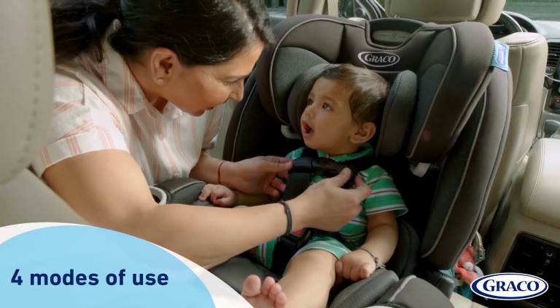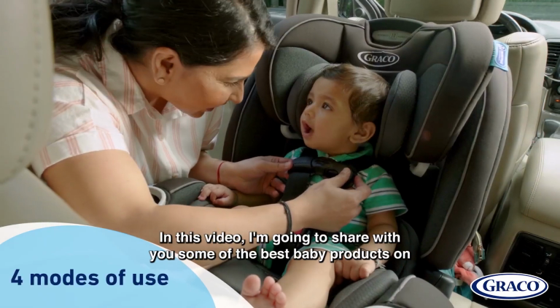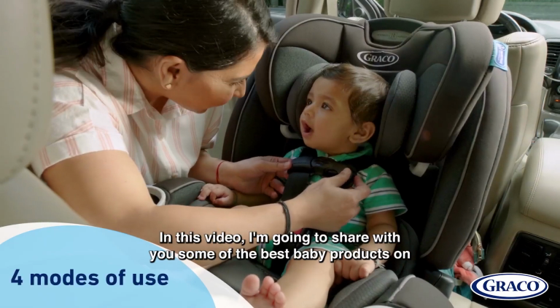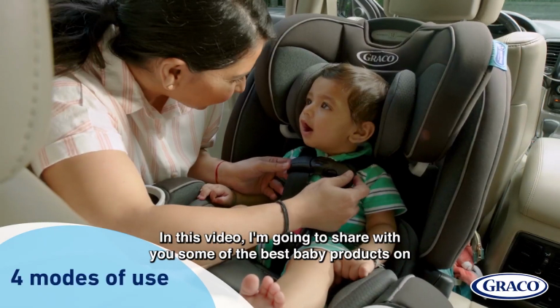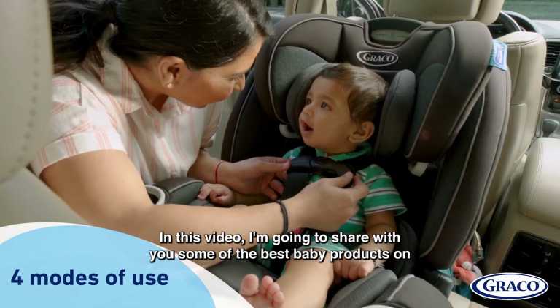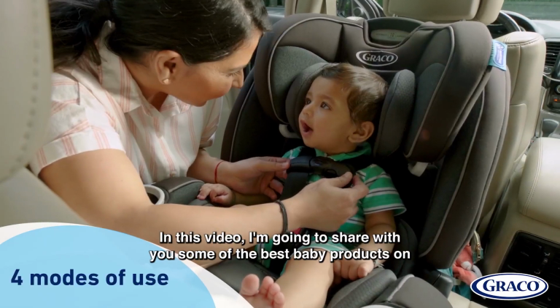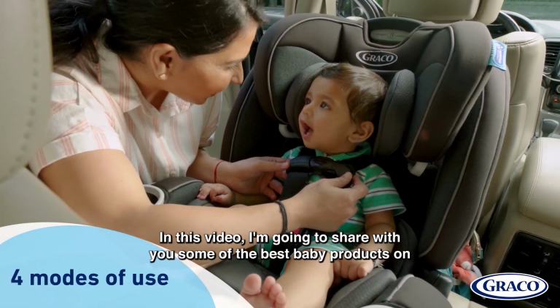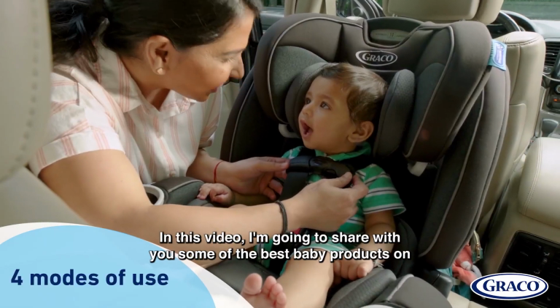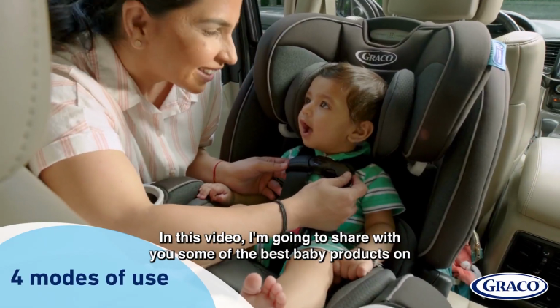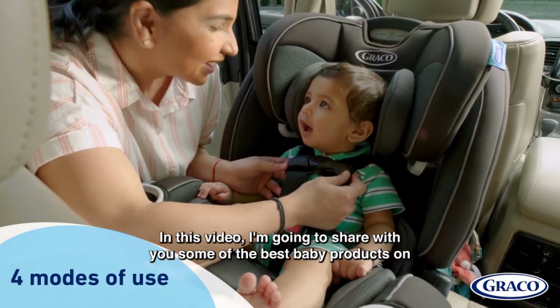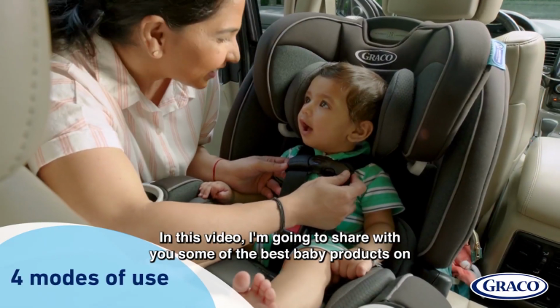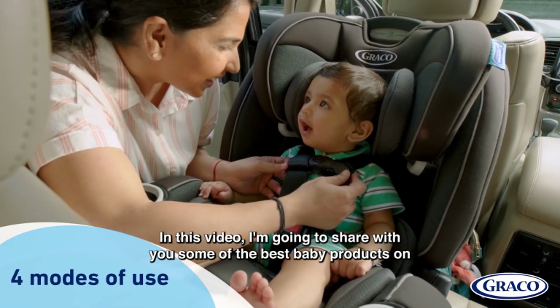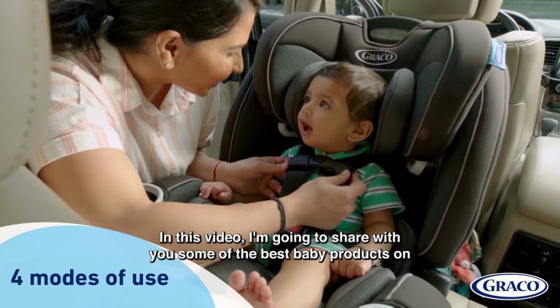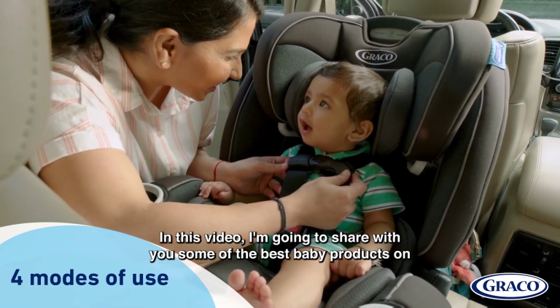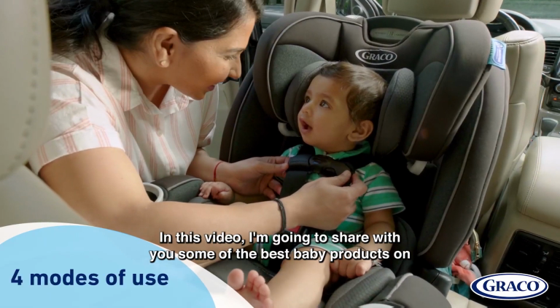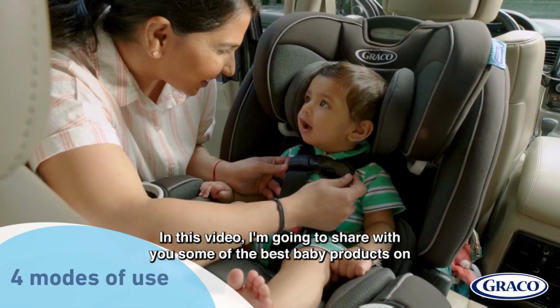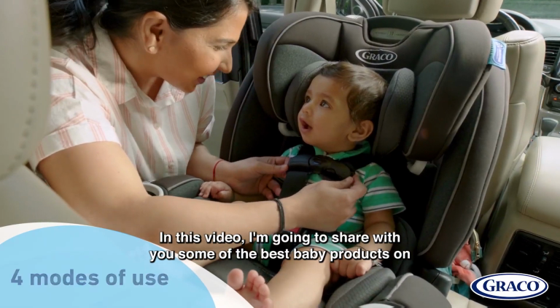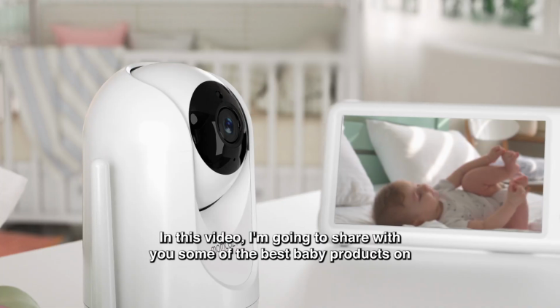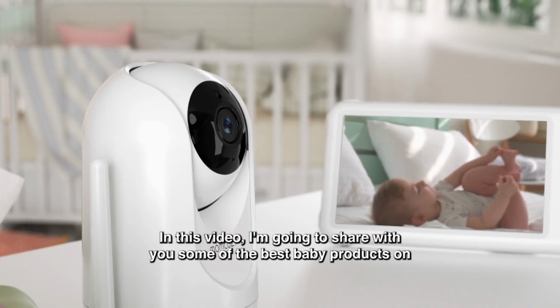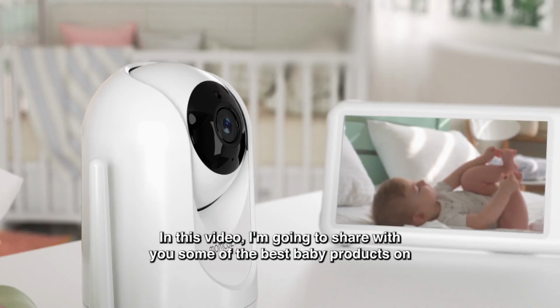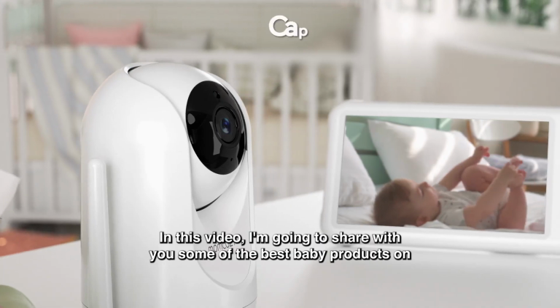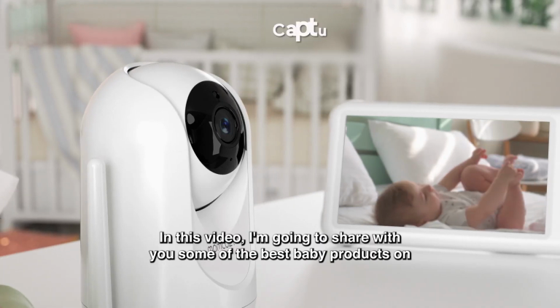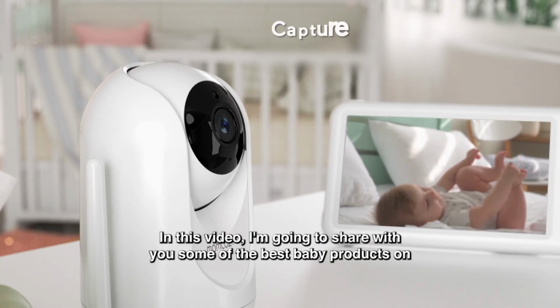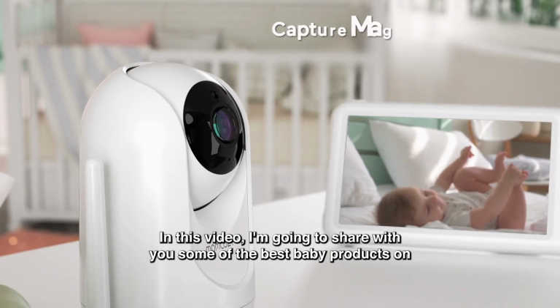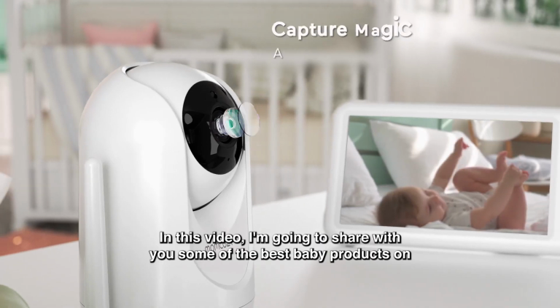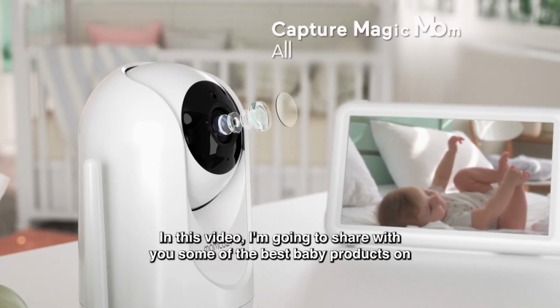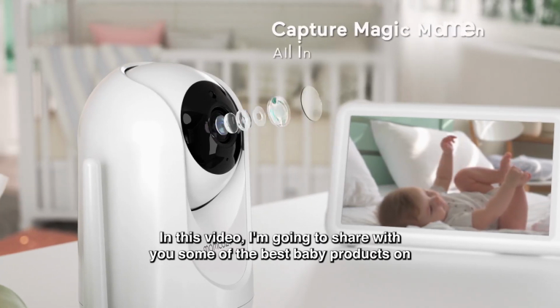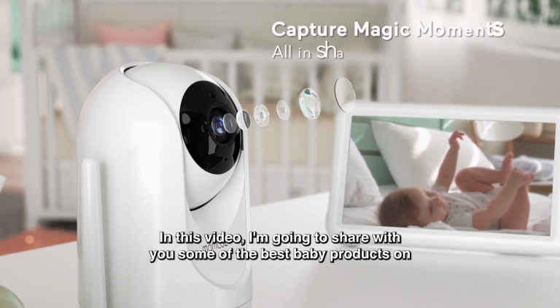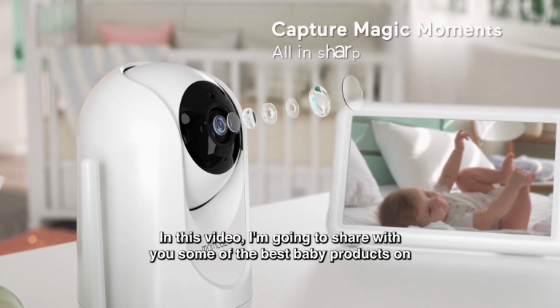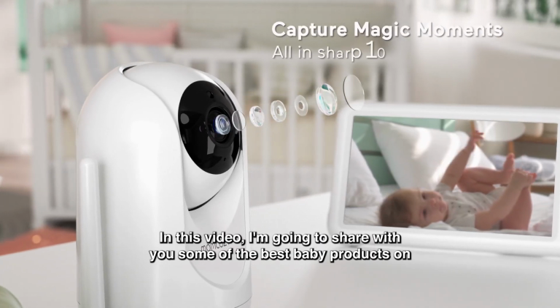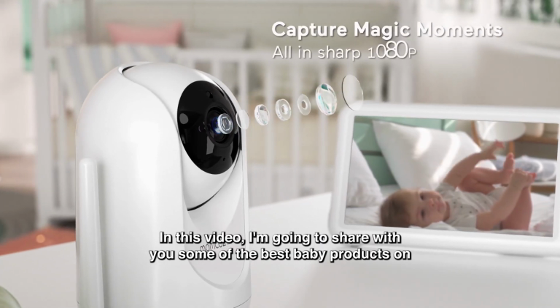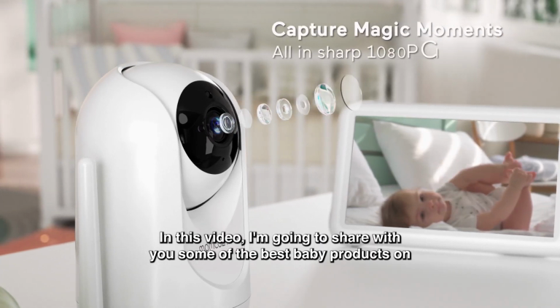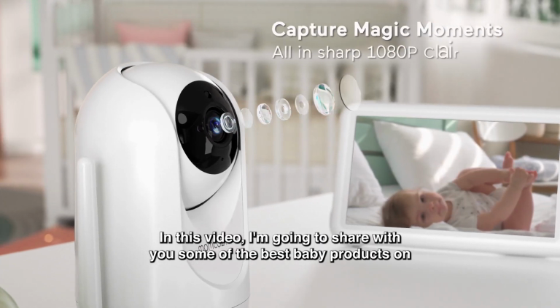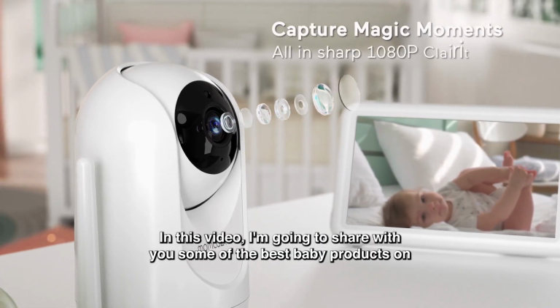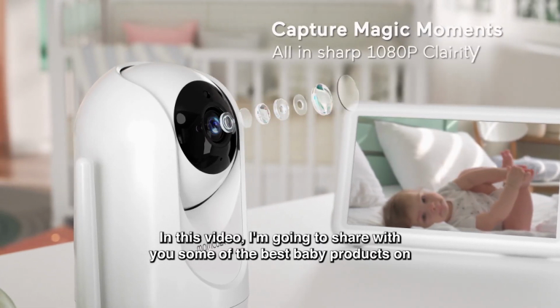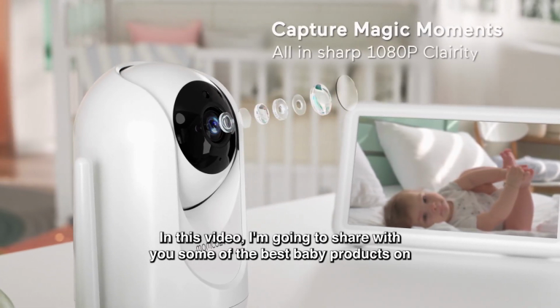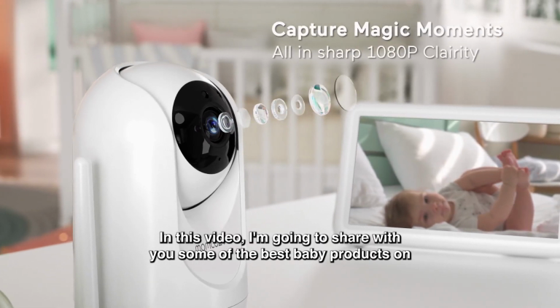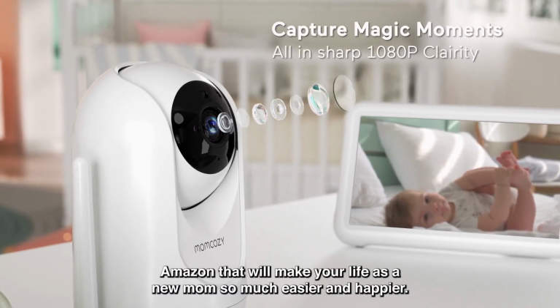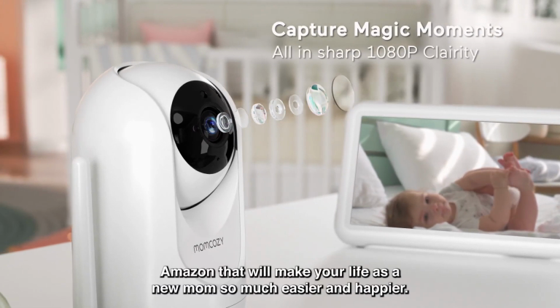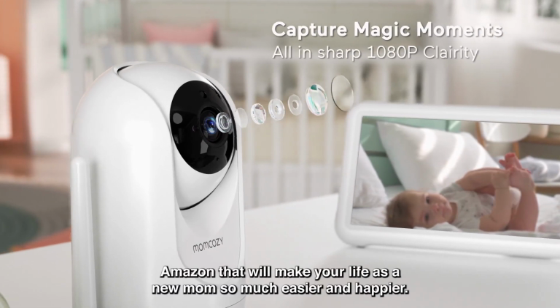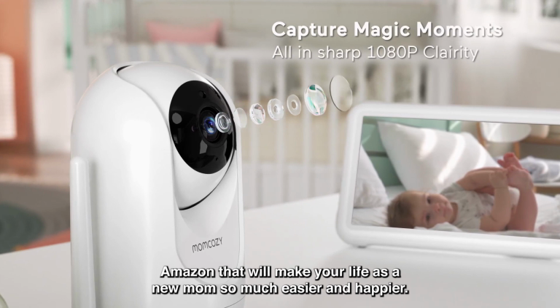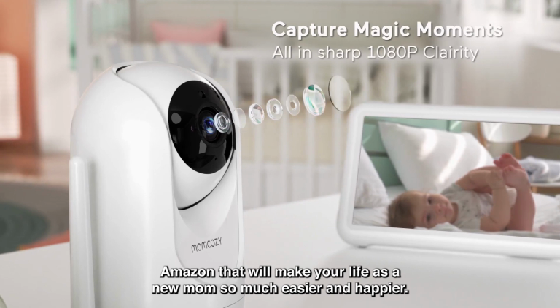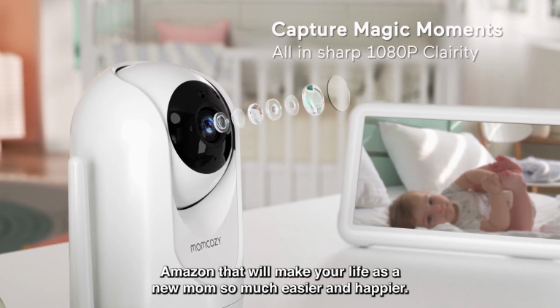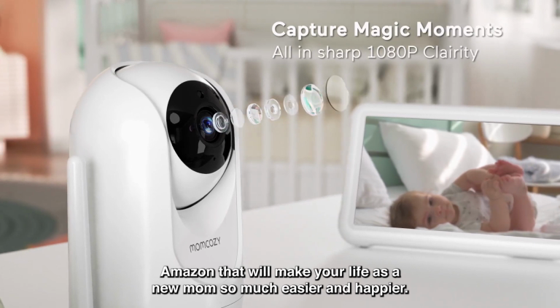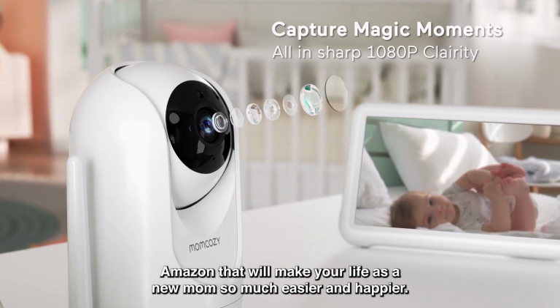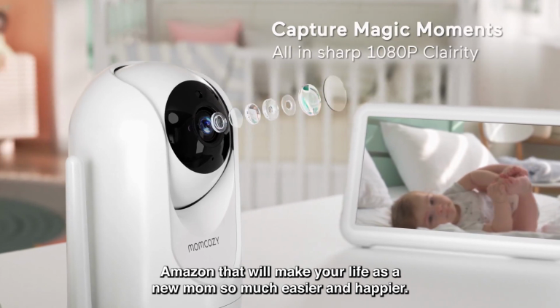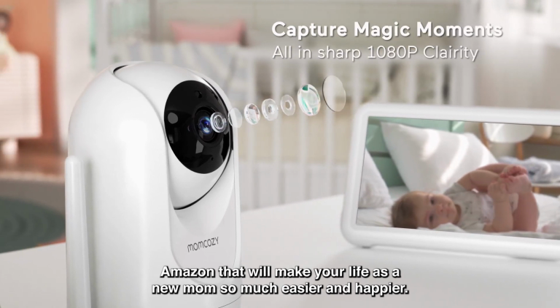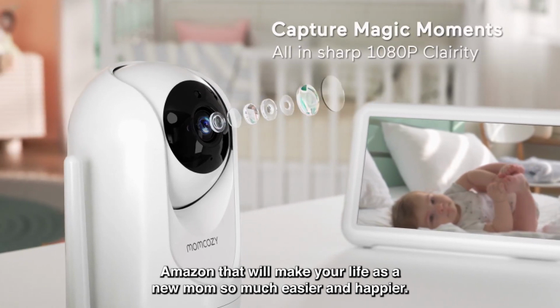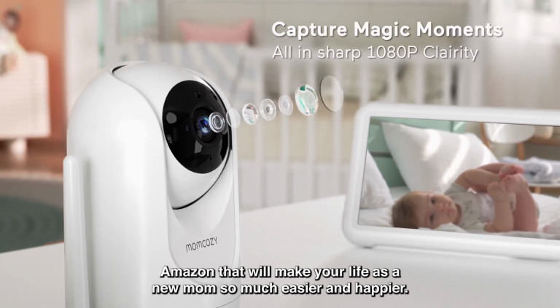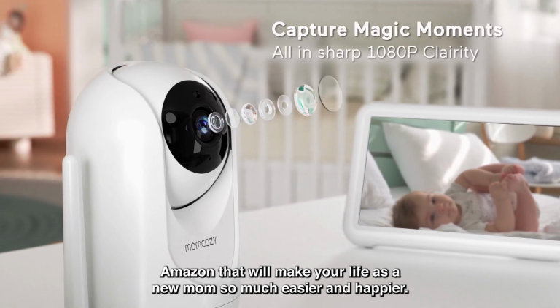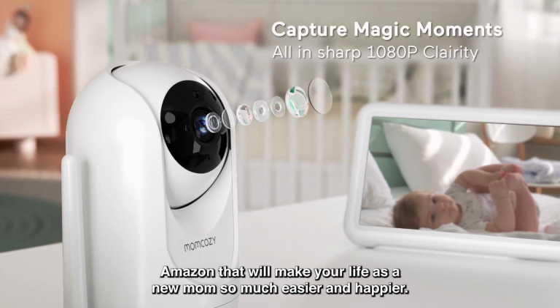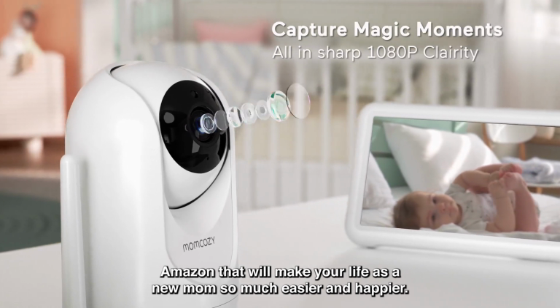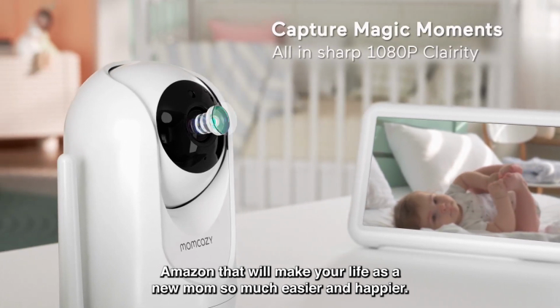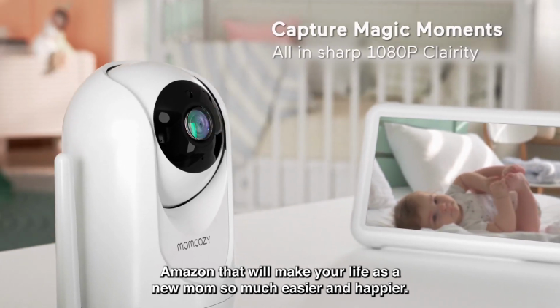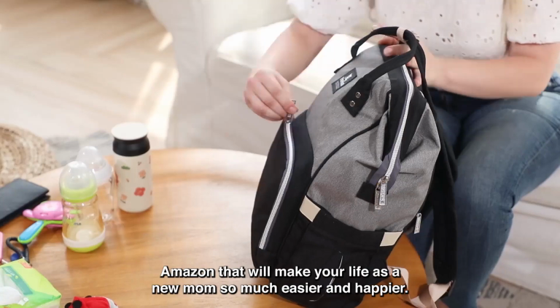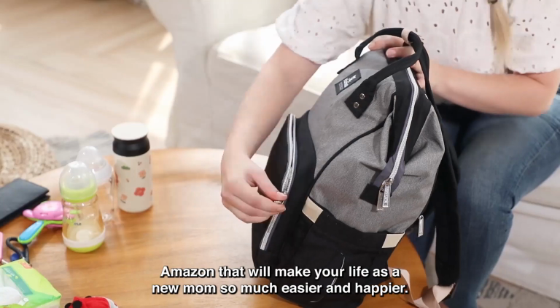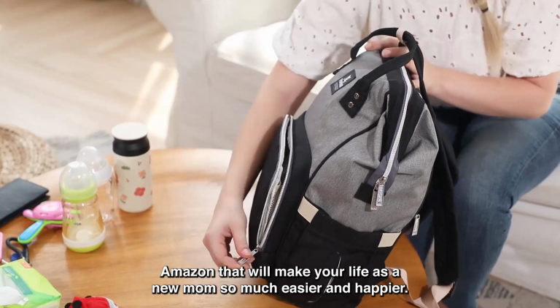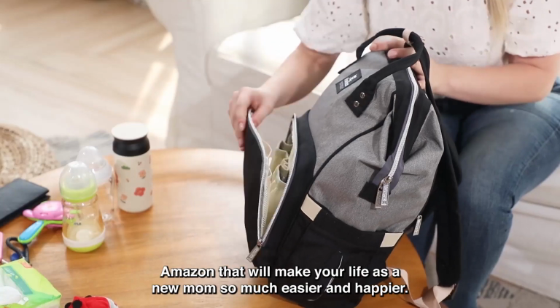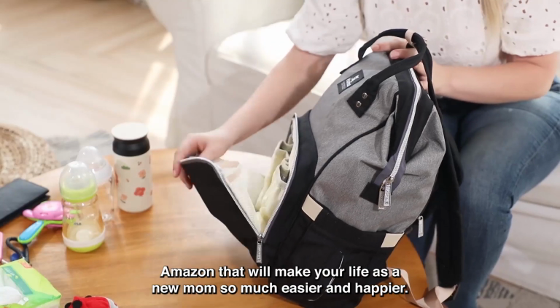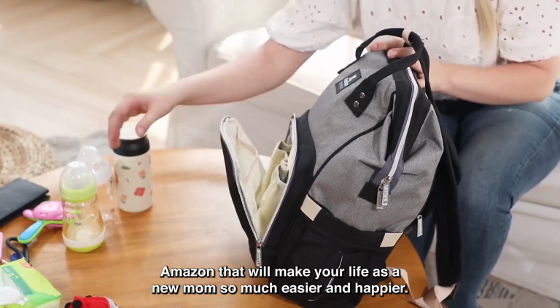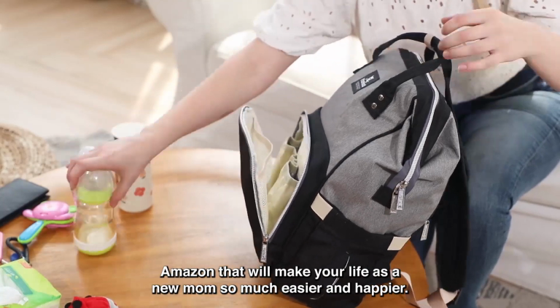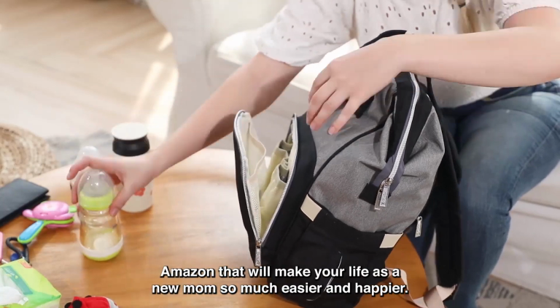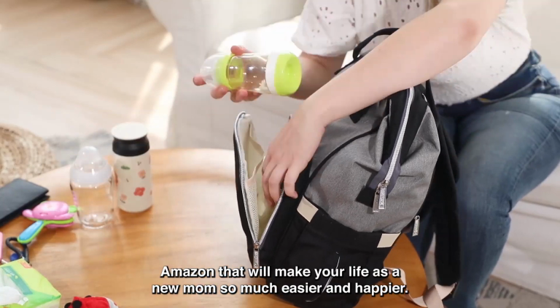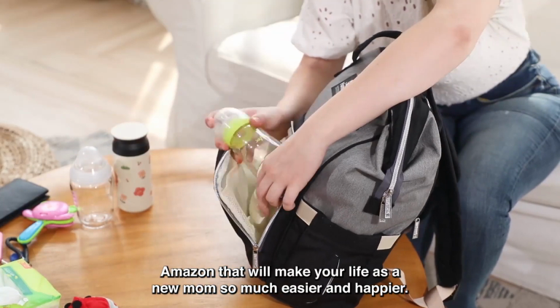In this video, I'm going to share with you some of the best baby products on Amazon that will make your life as a new mom so much easier and happier.